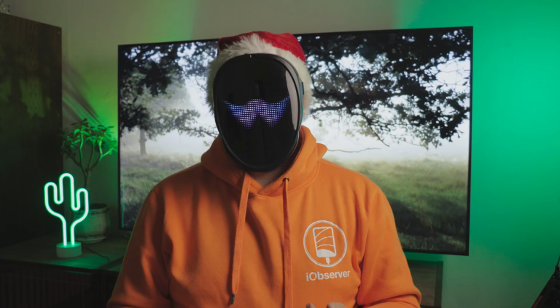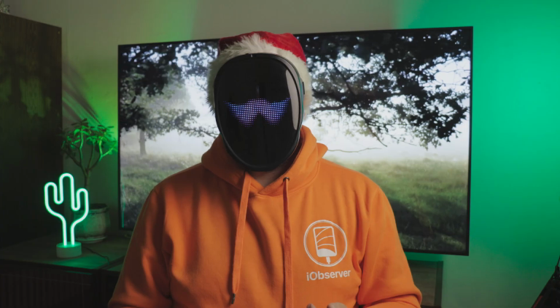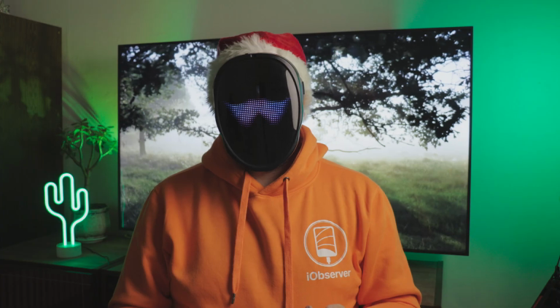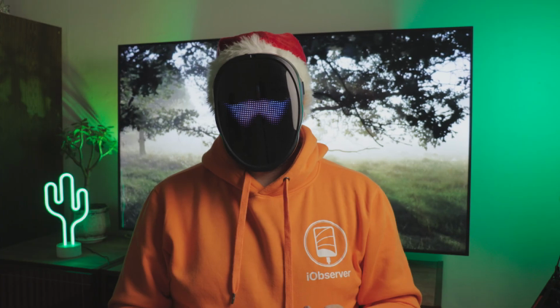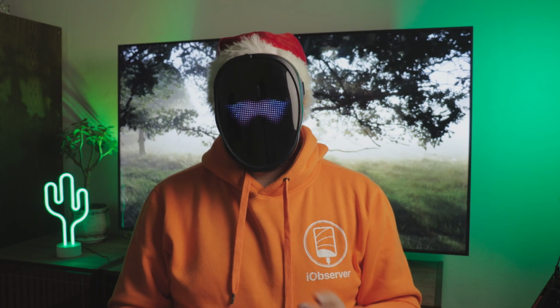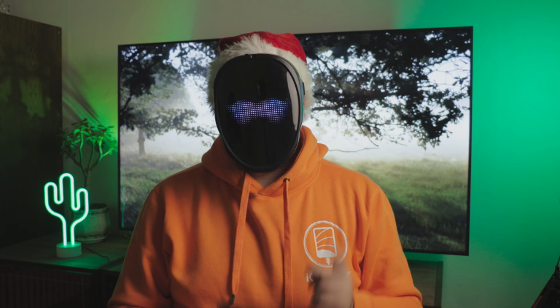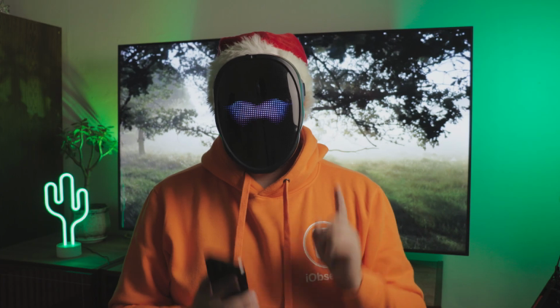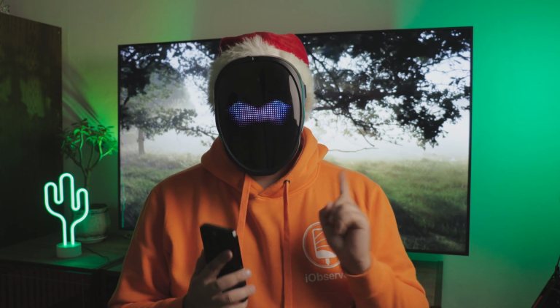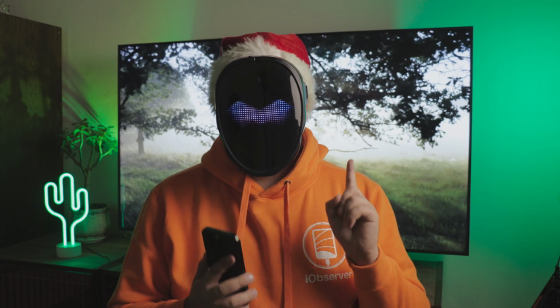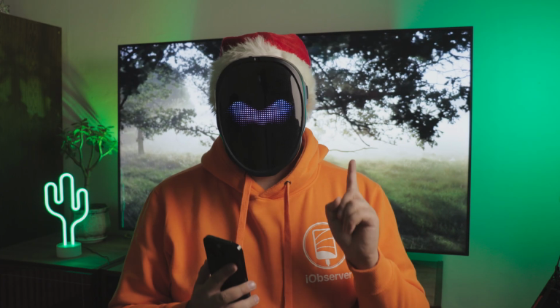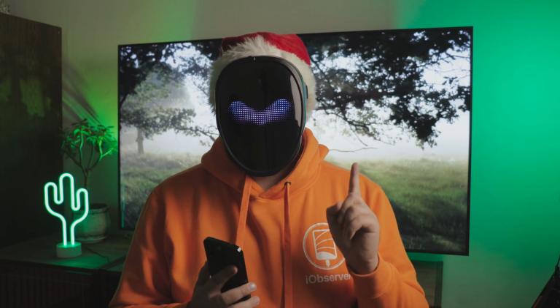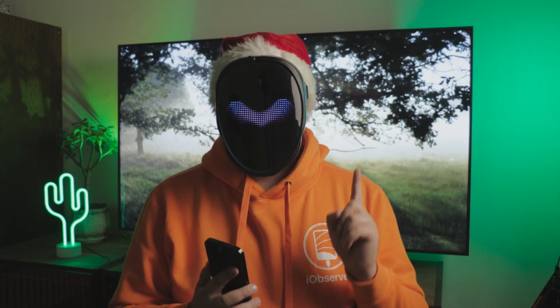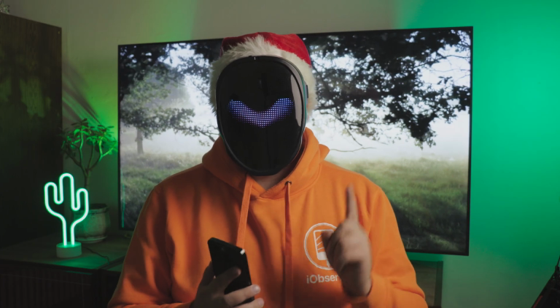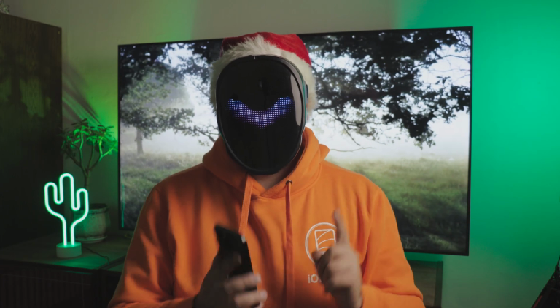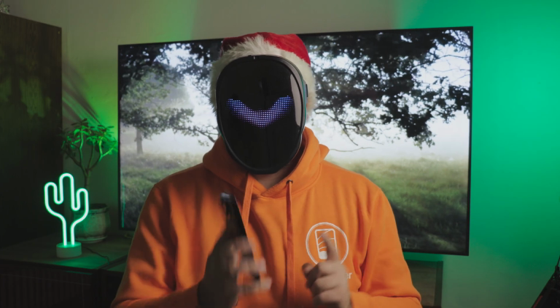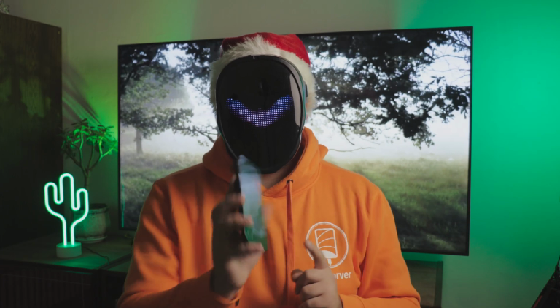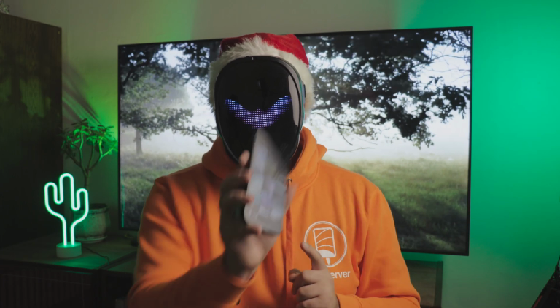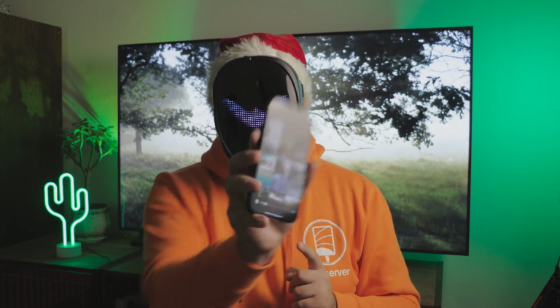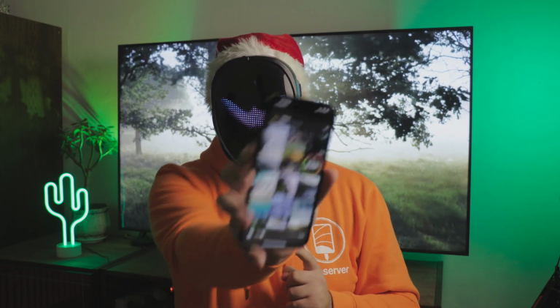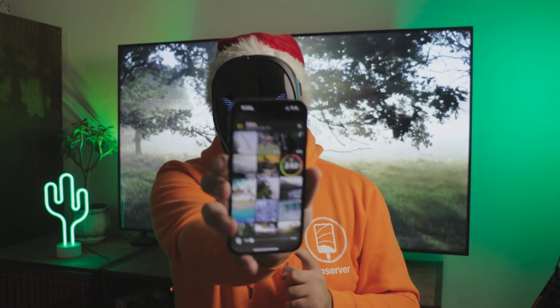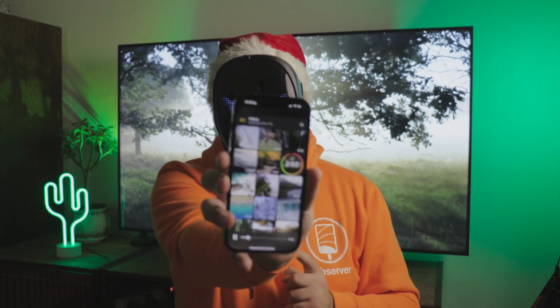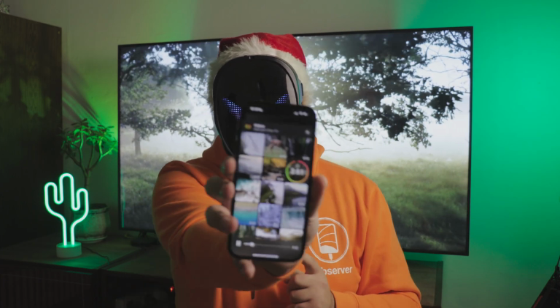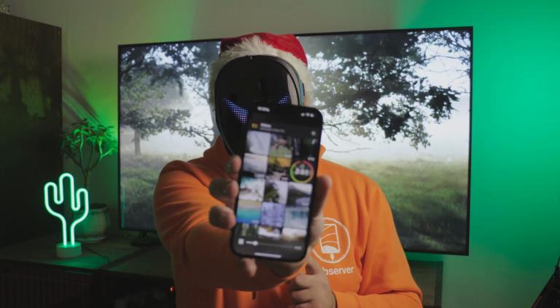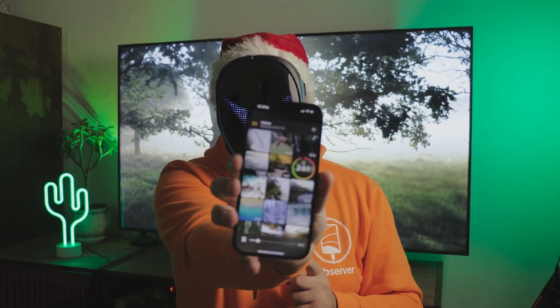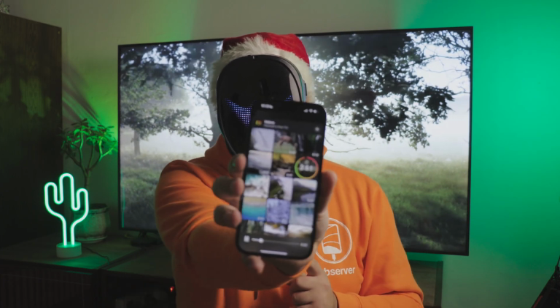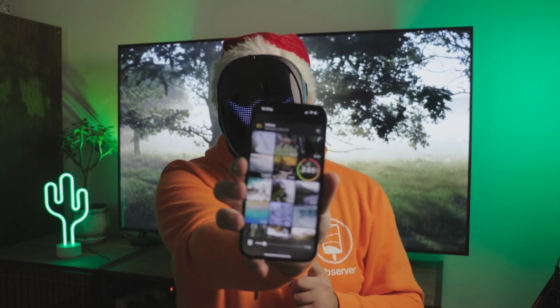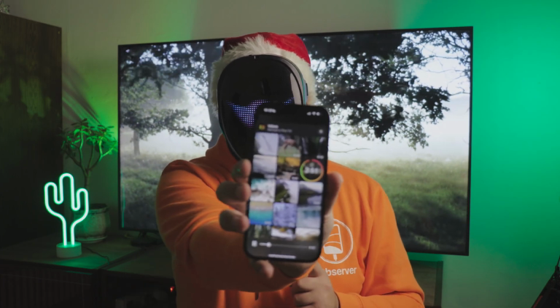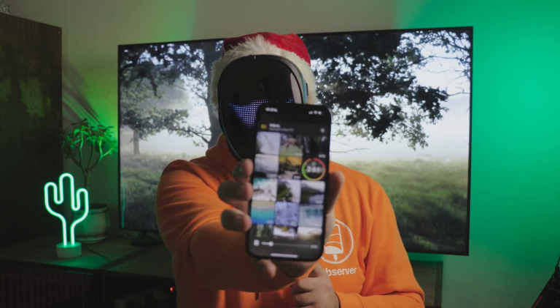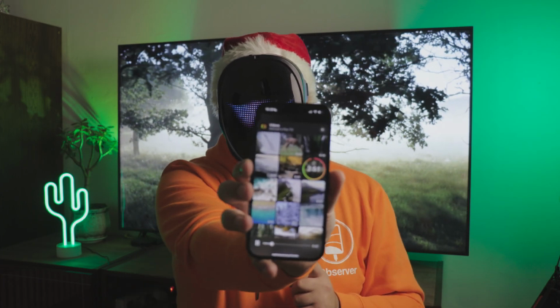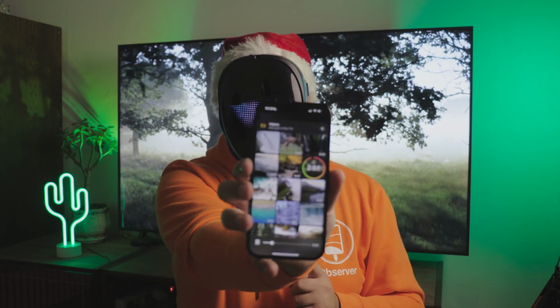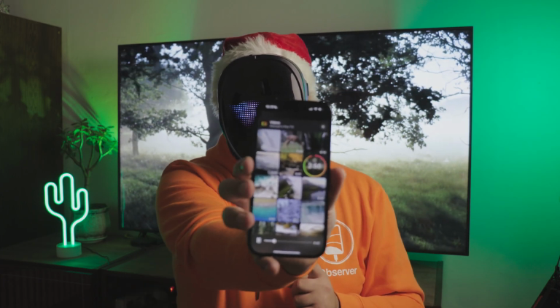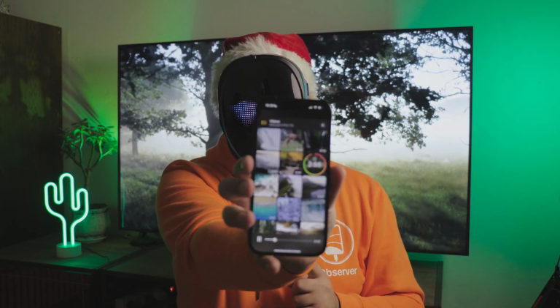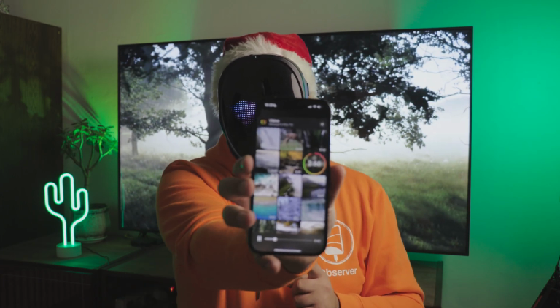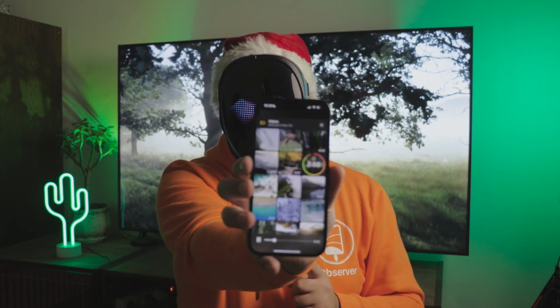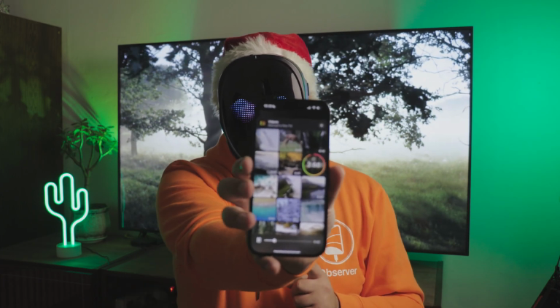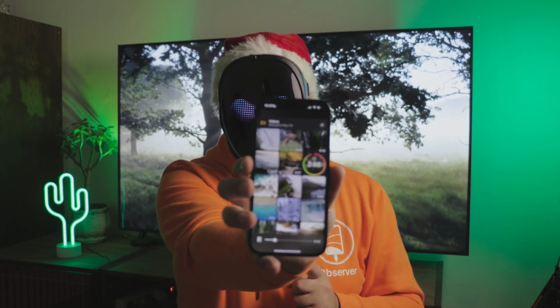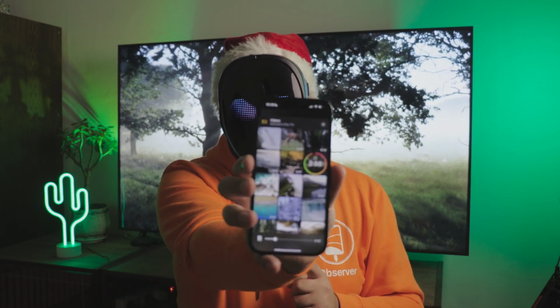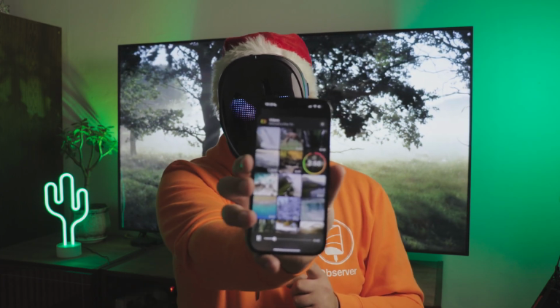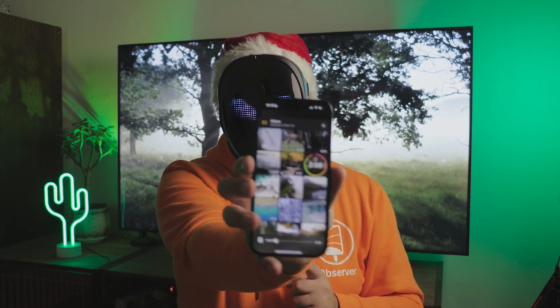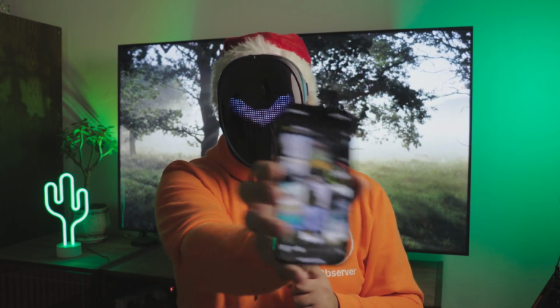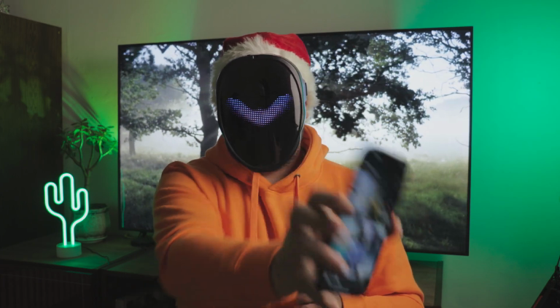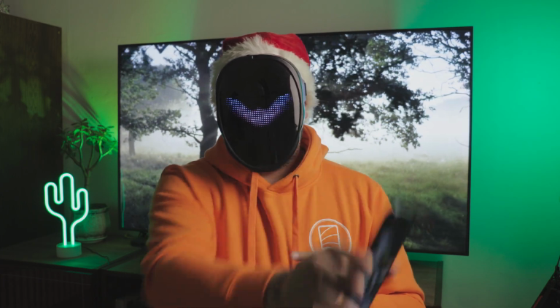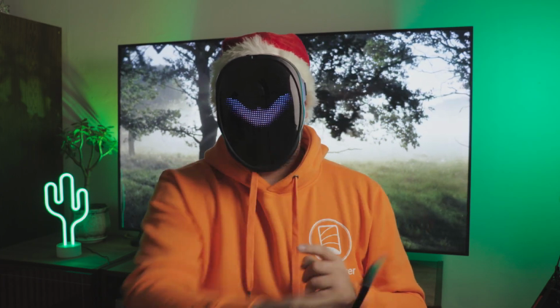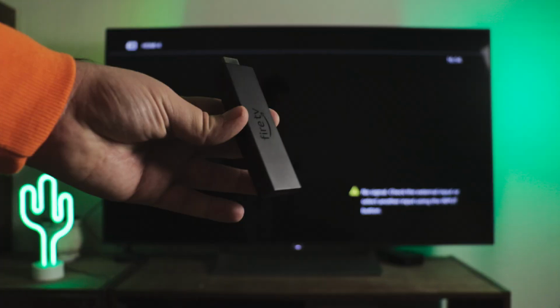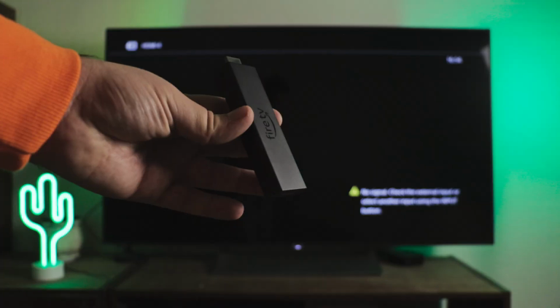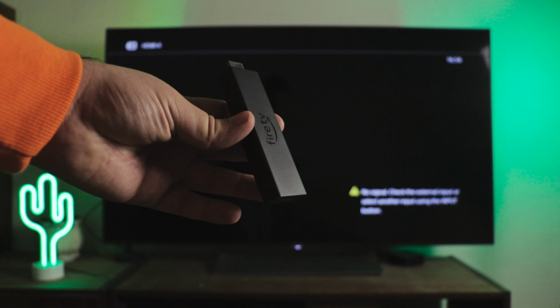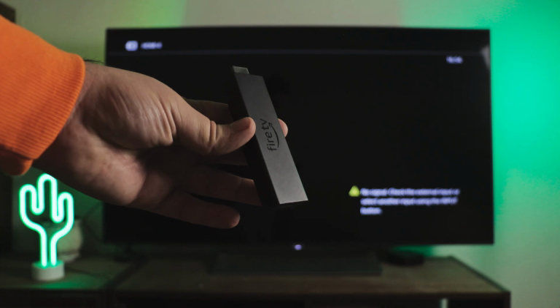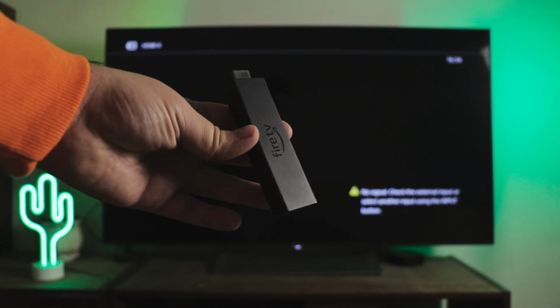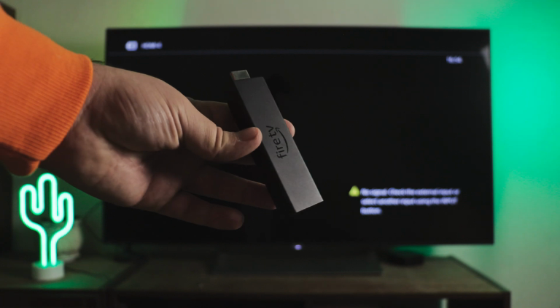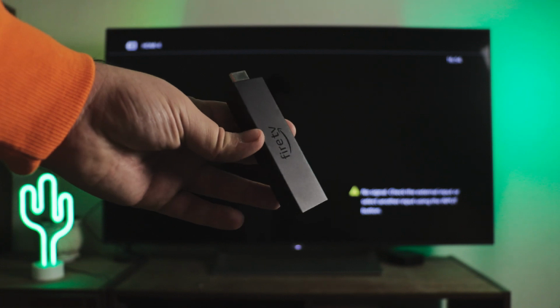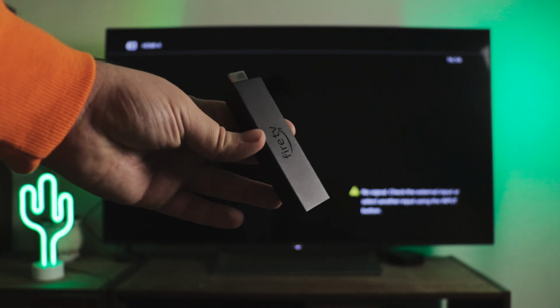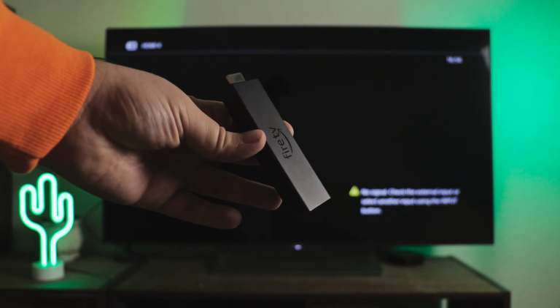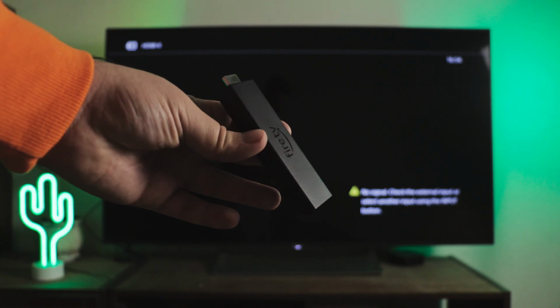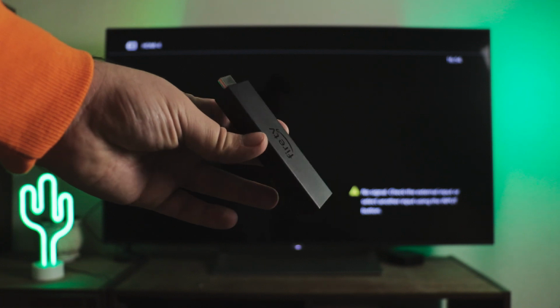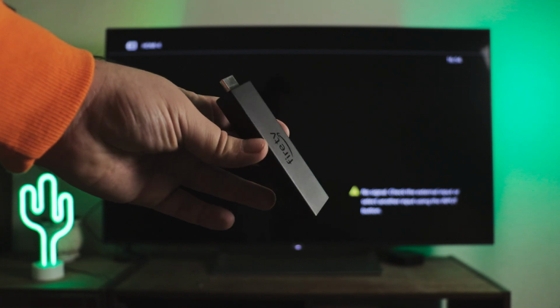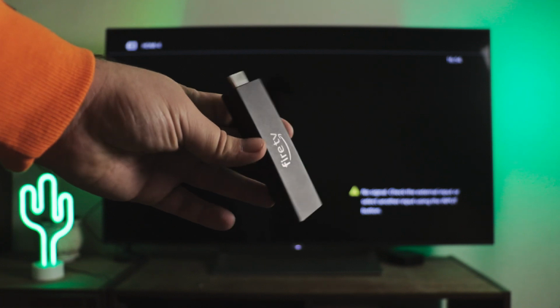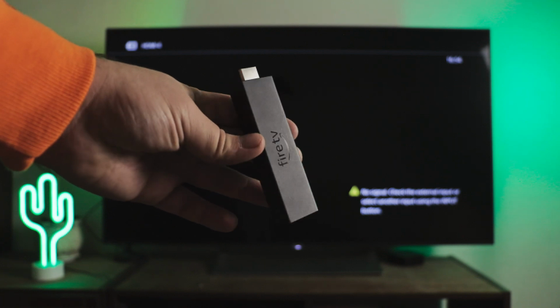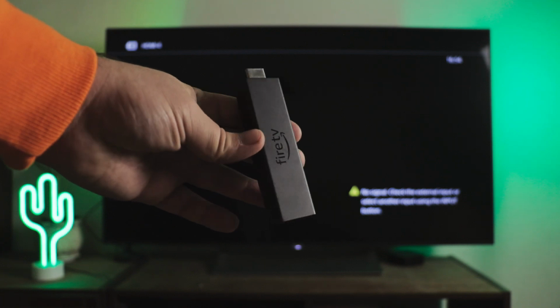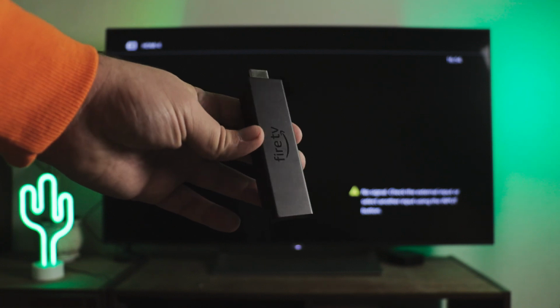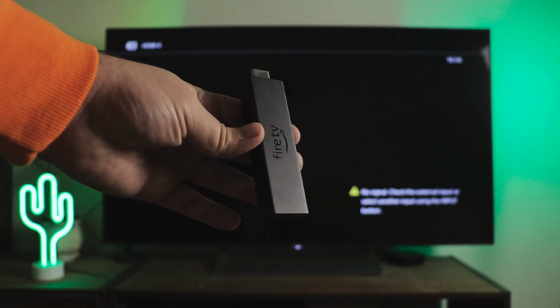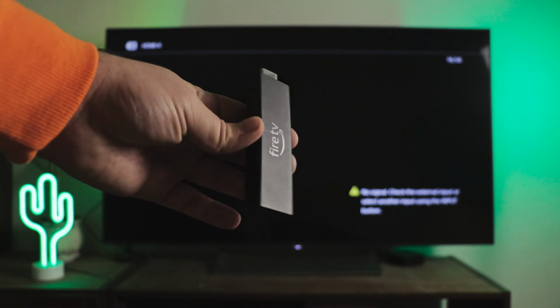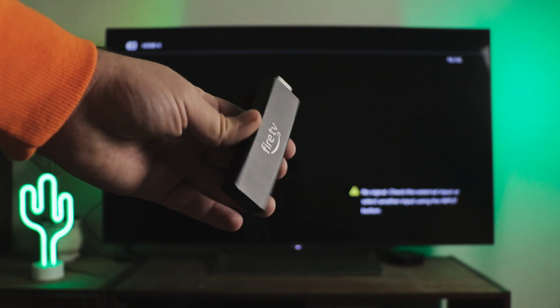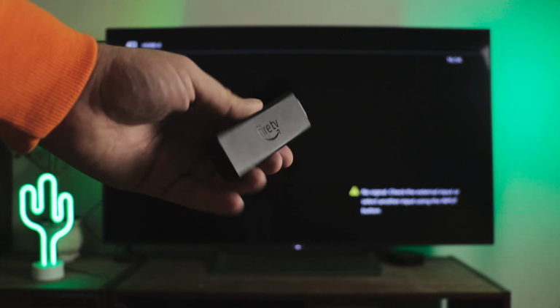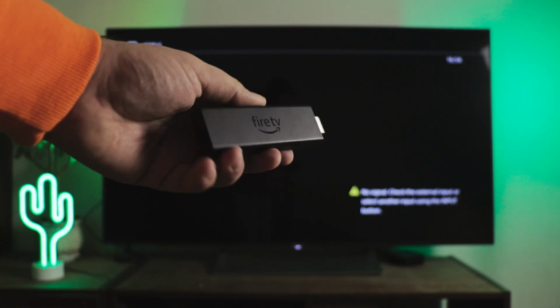For example, I'm currently viewing a video from my gallery on a TV screen, streamed through an Amazon Fire Stick.